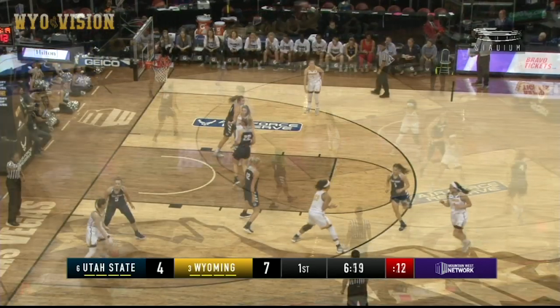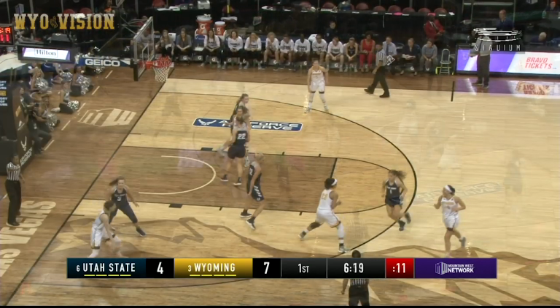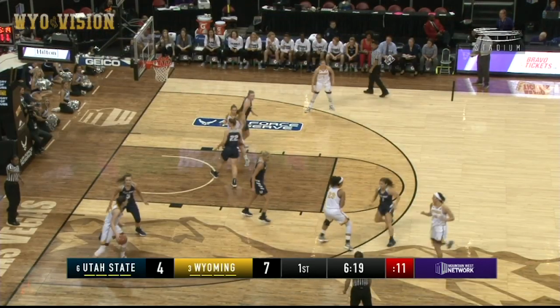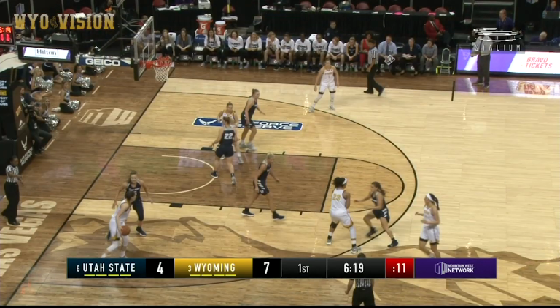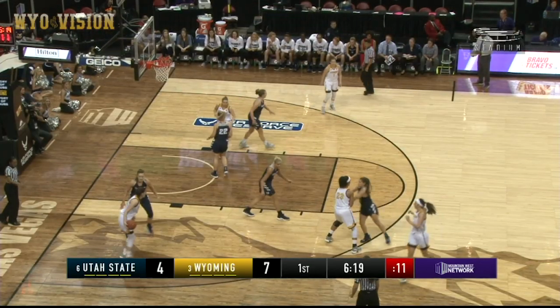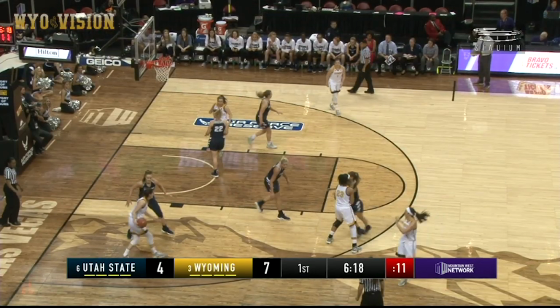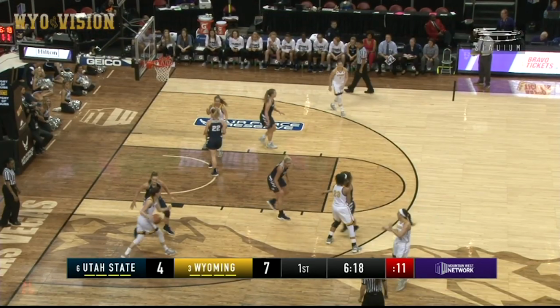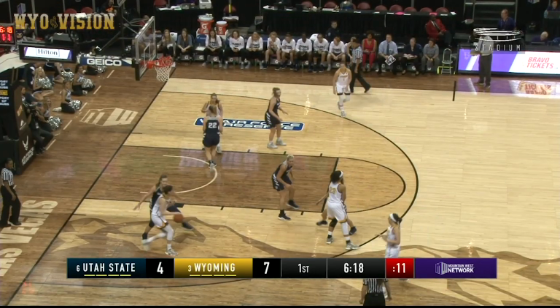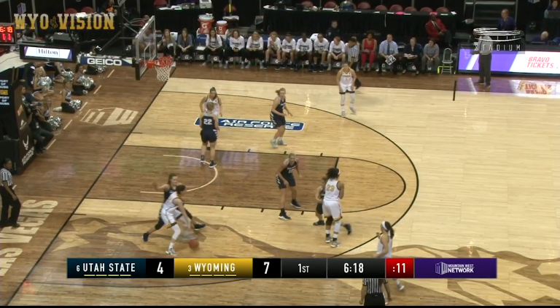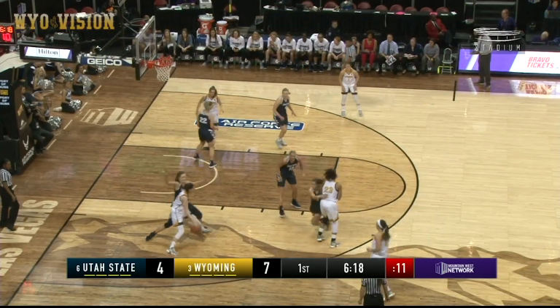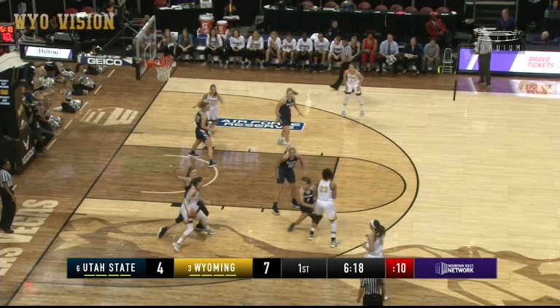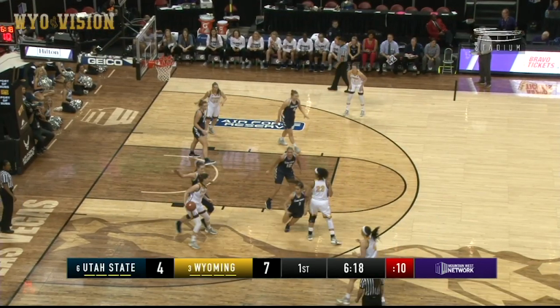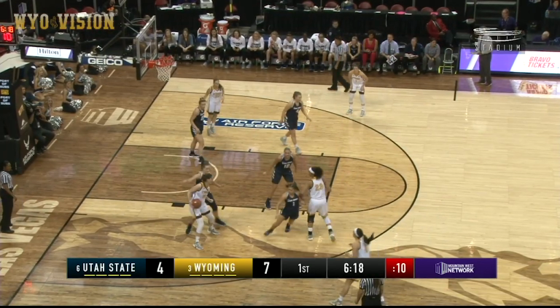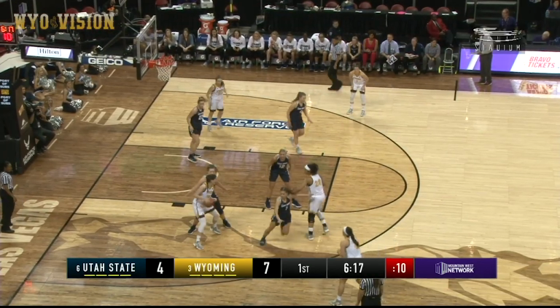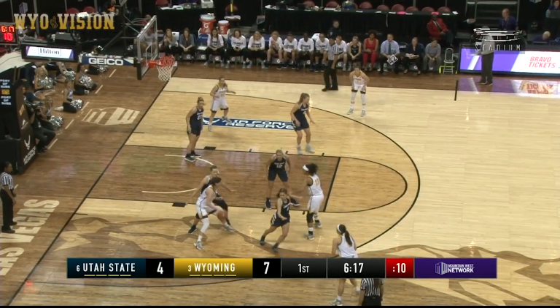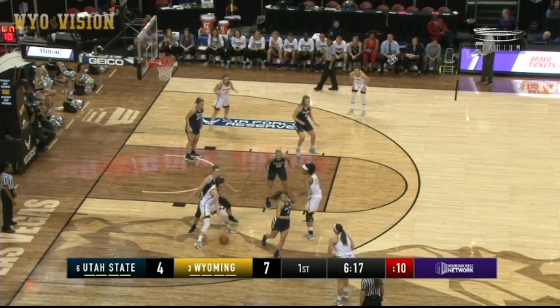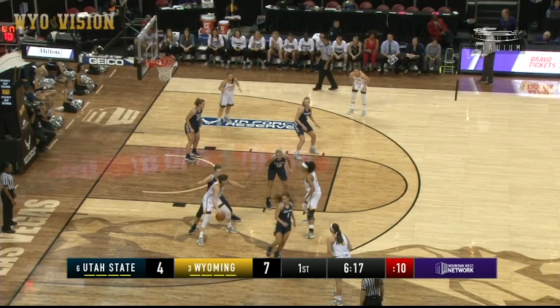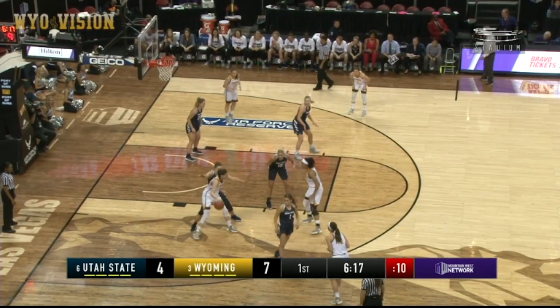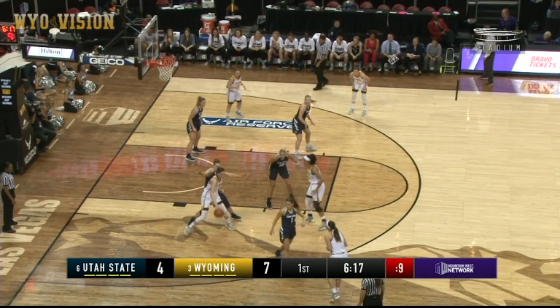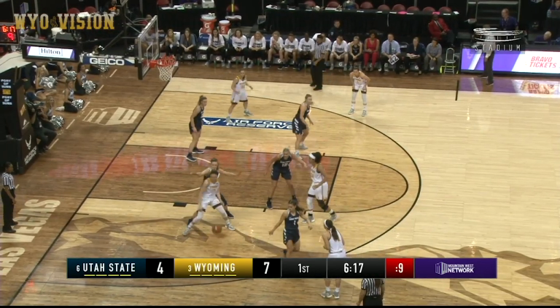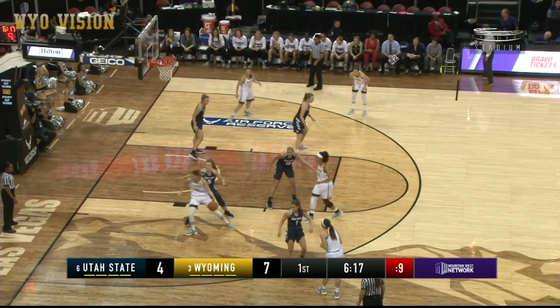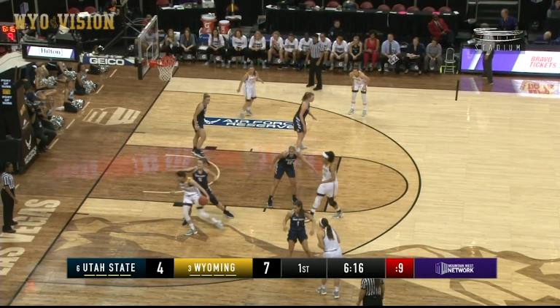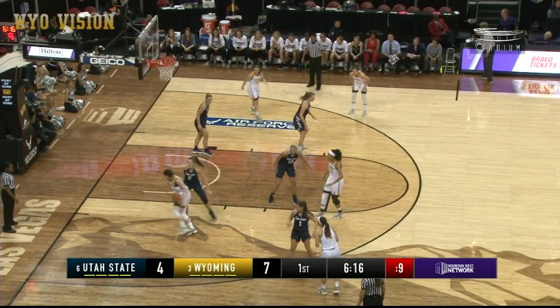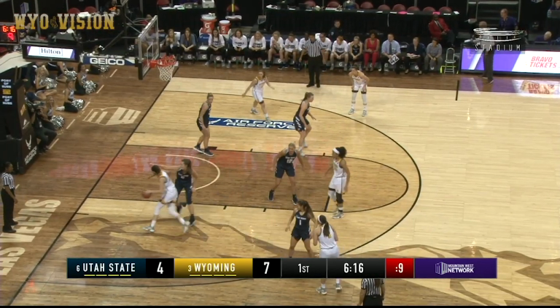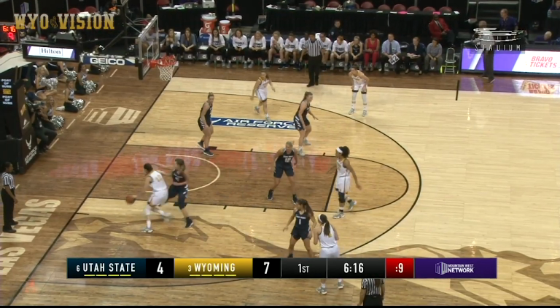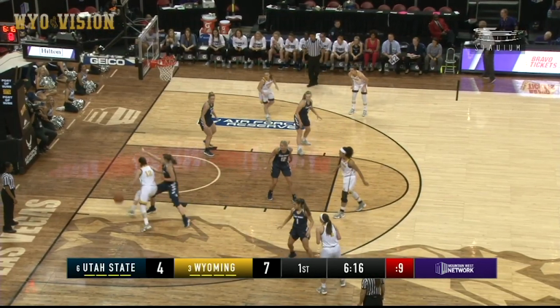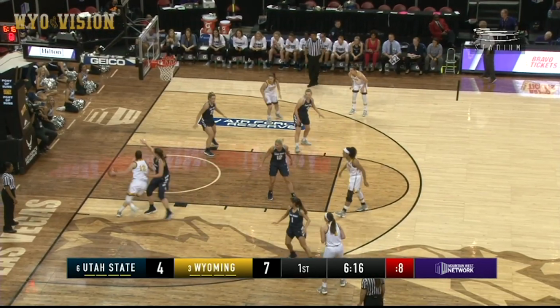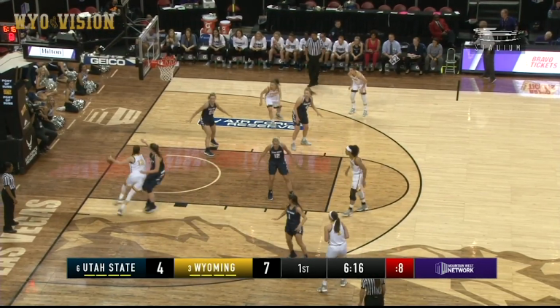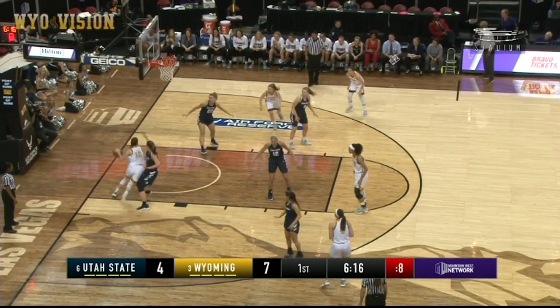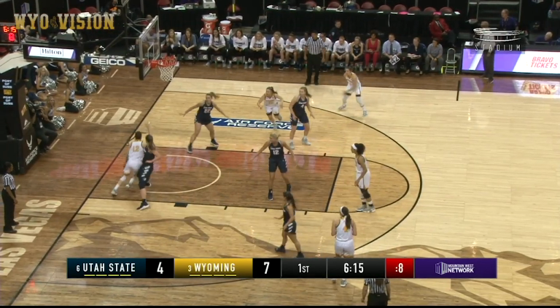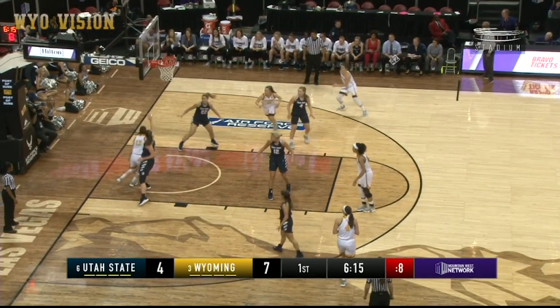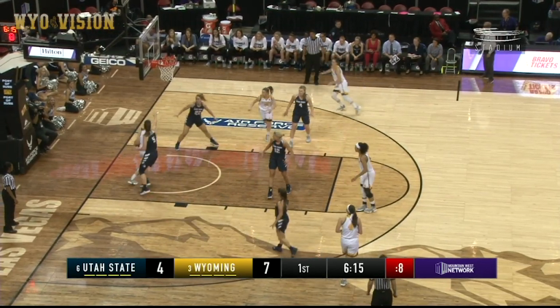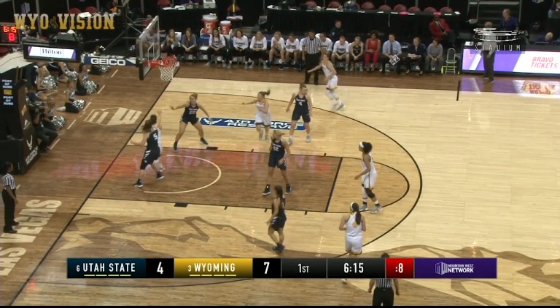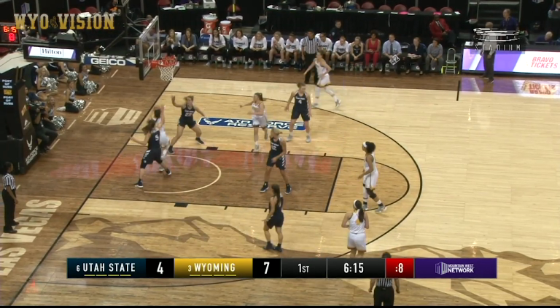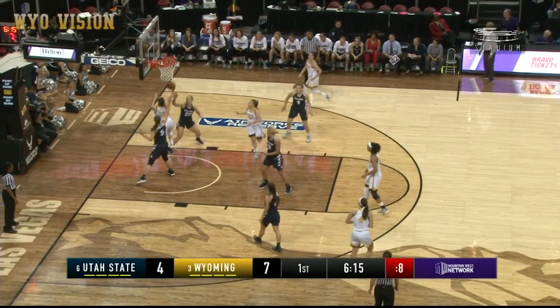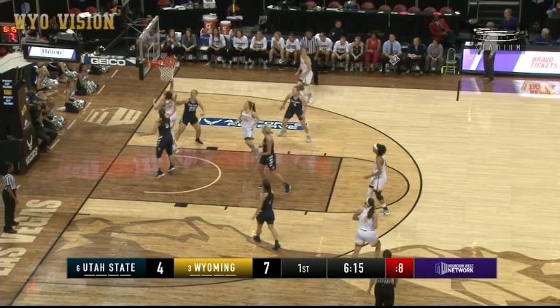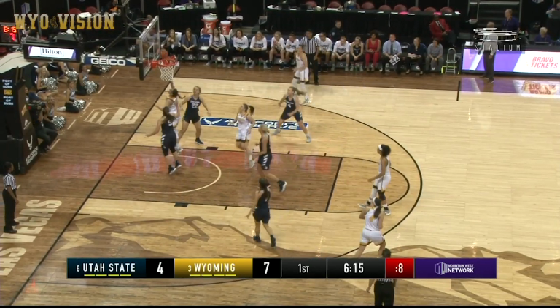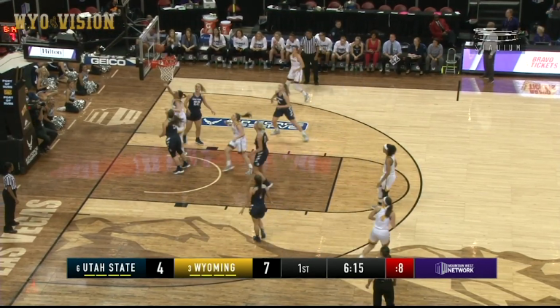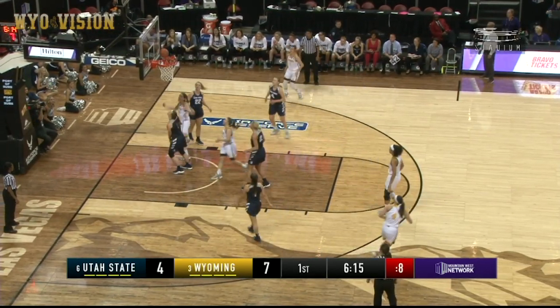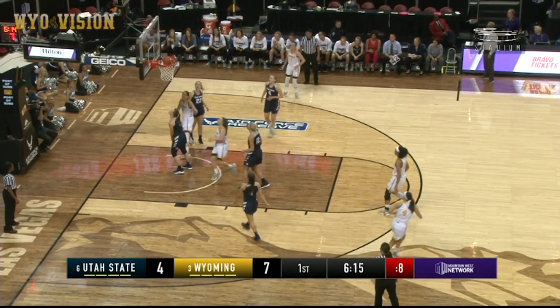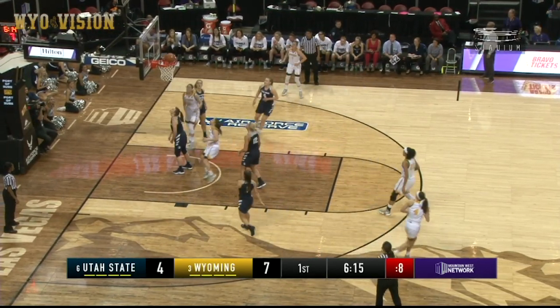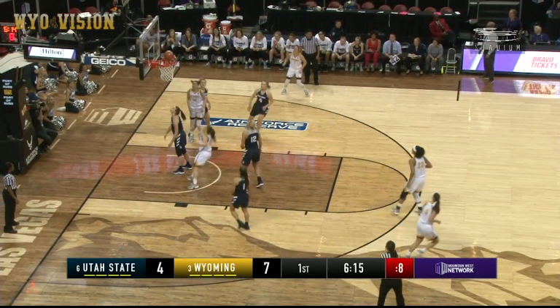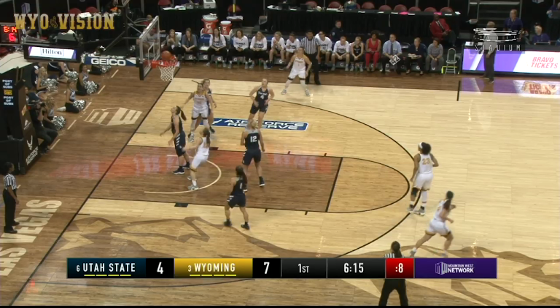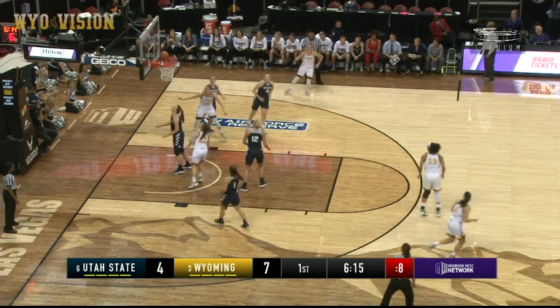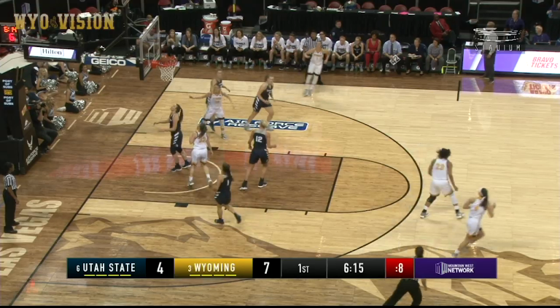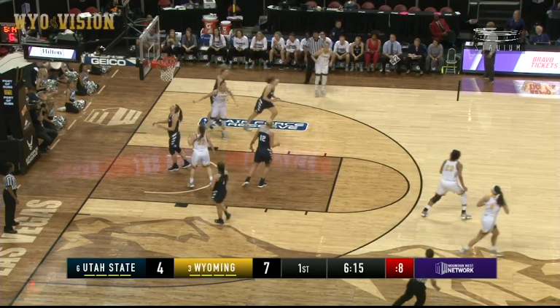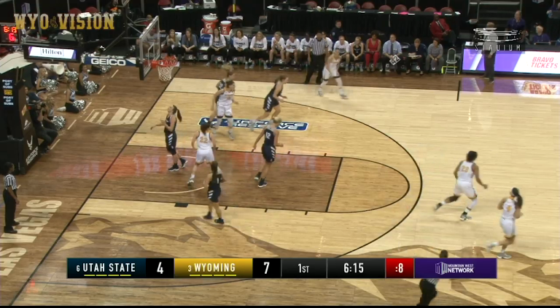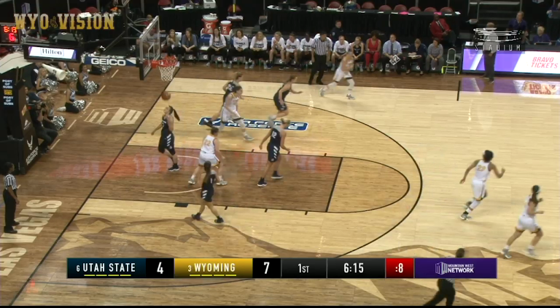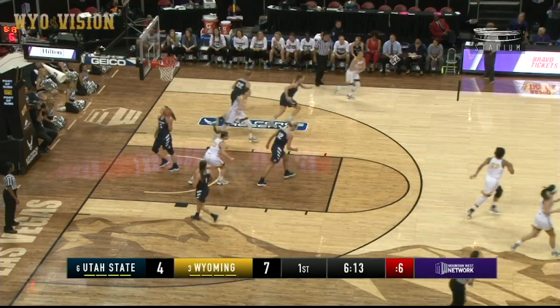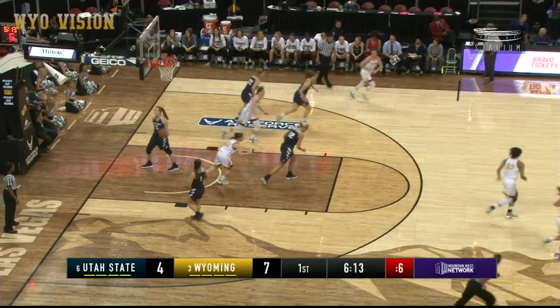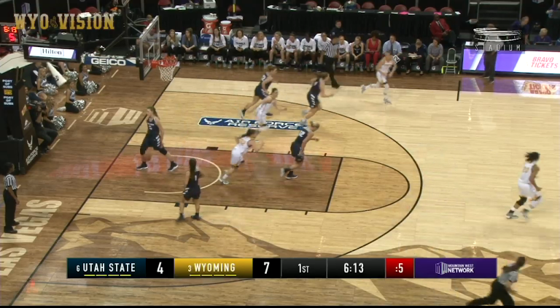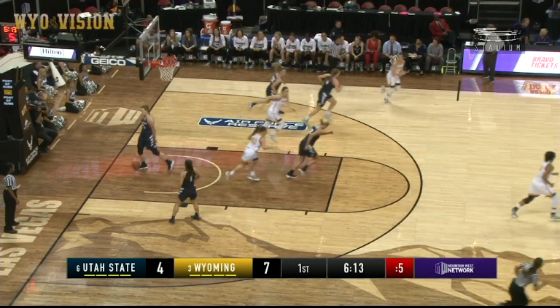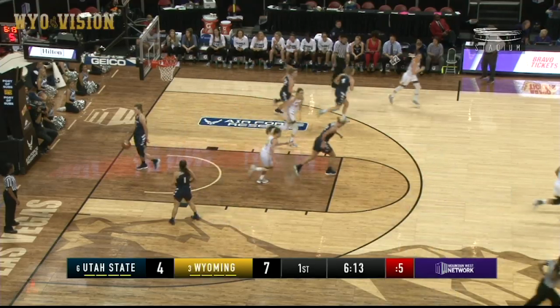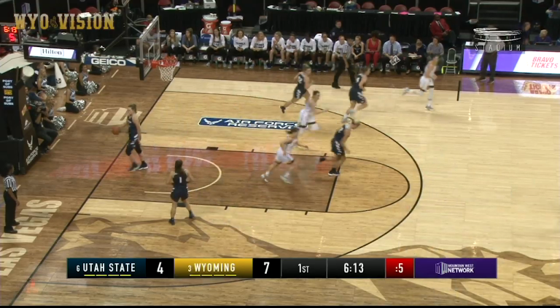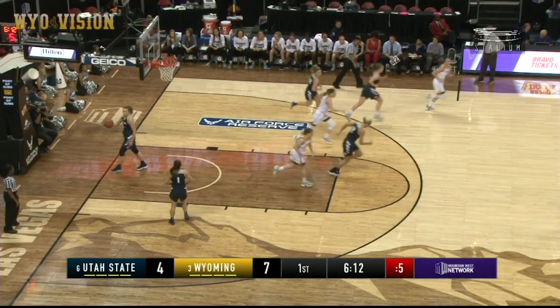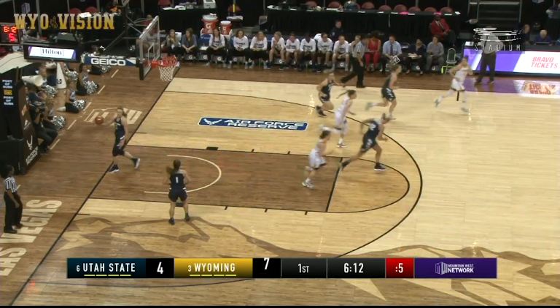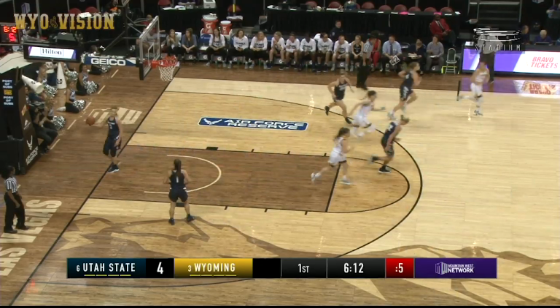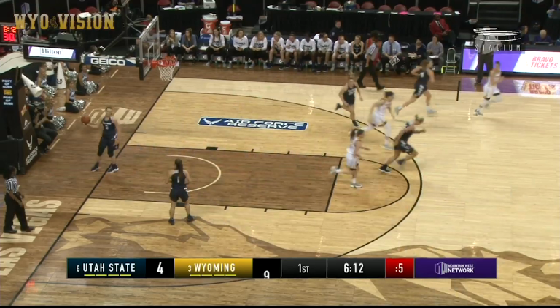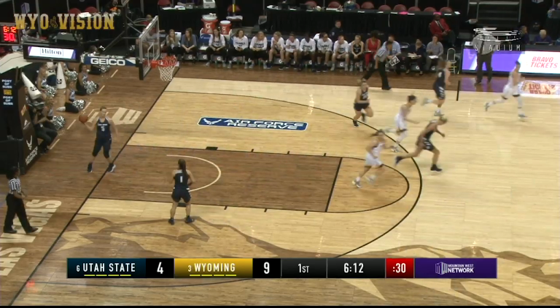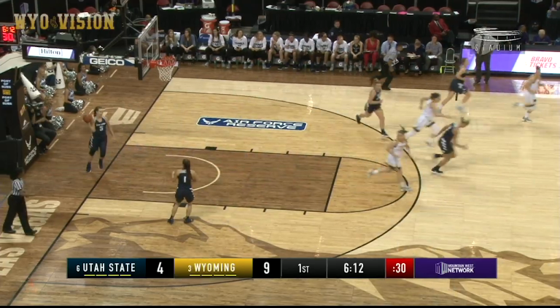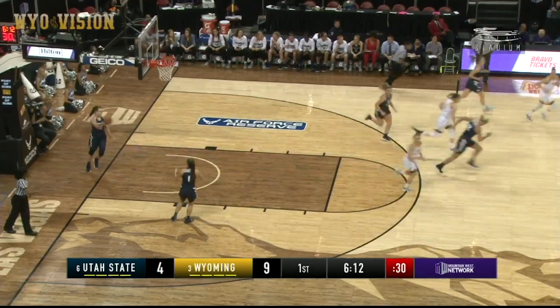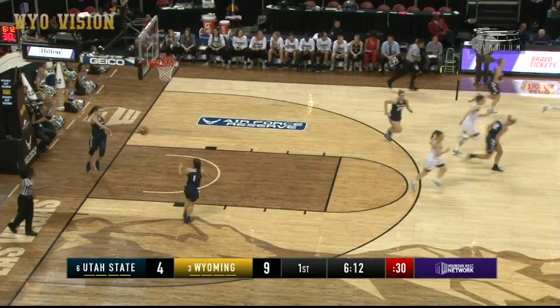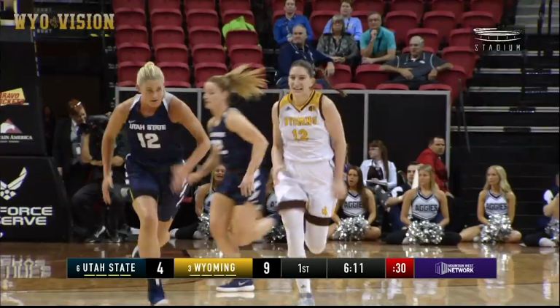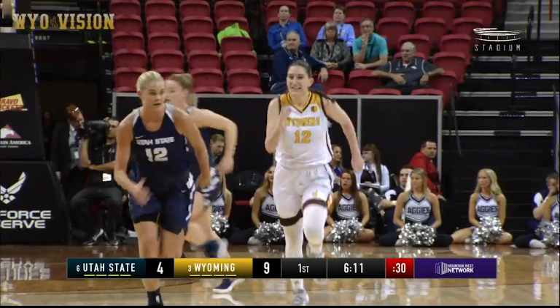That's around. Marta Gomez gets things started for Wyoming. Now she gets the baseline and gets the reverse — Marta Gomez, pretty.